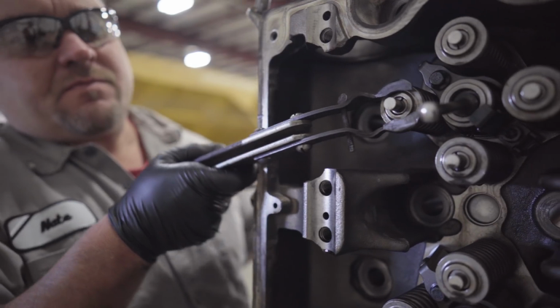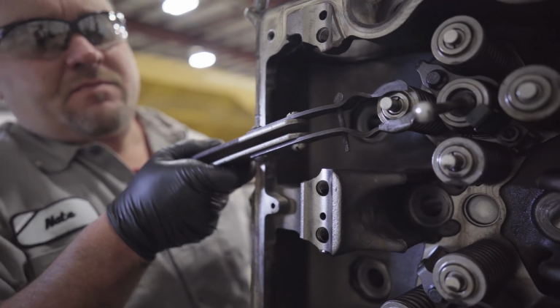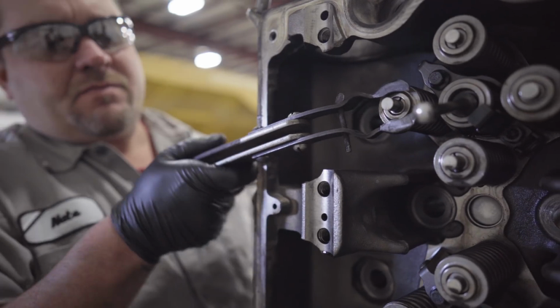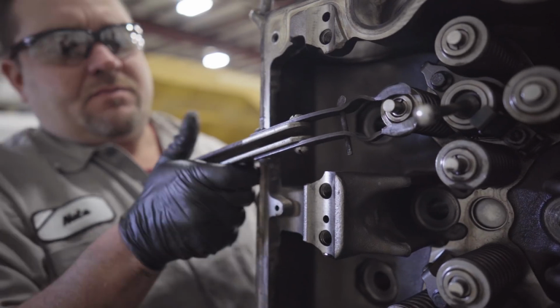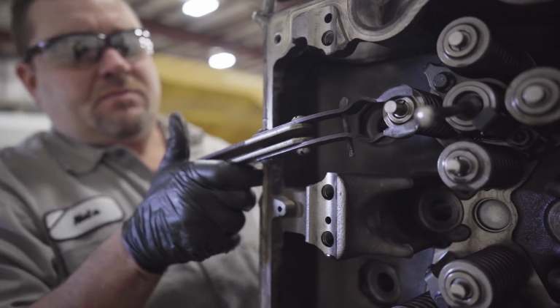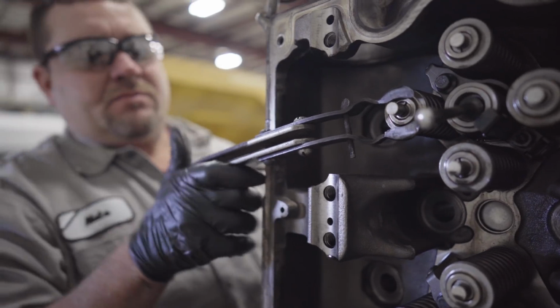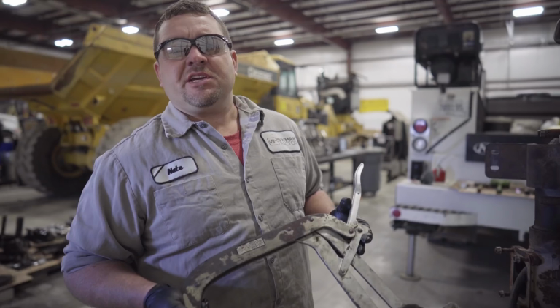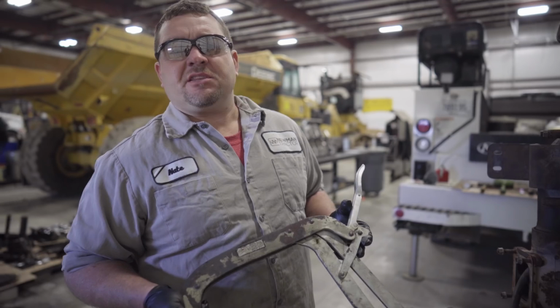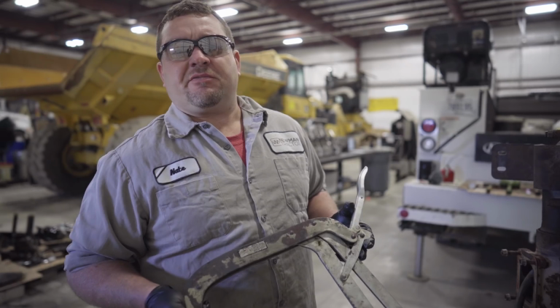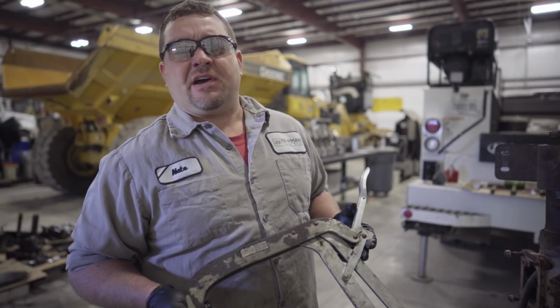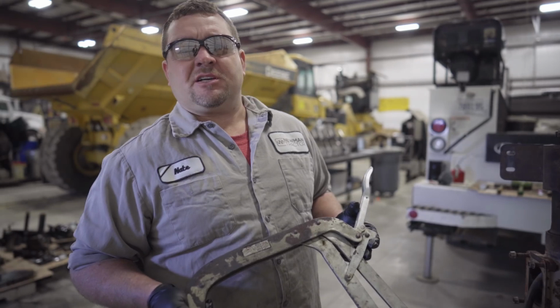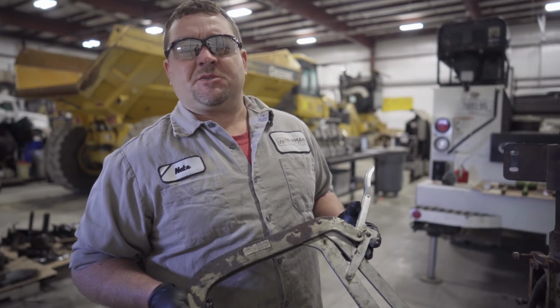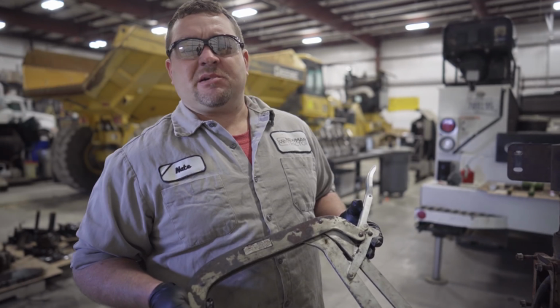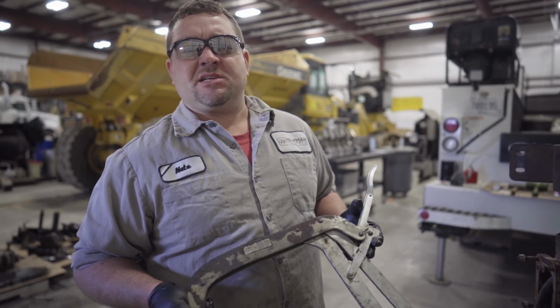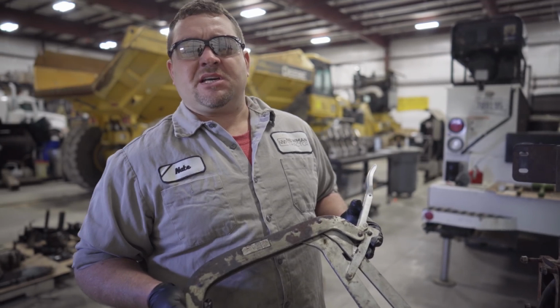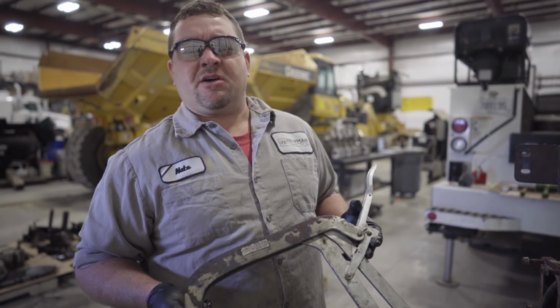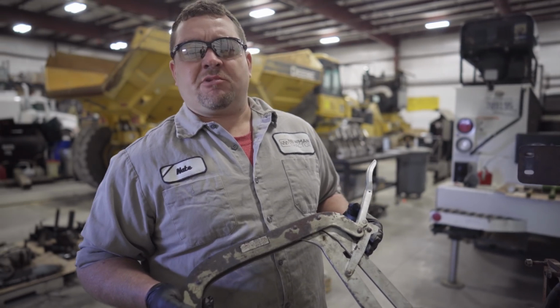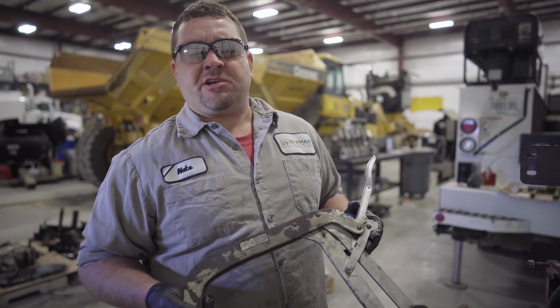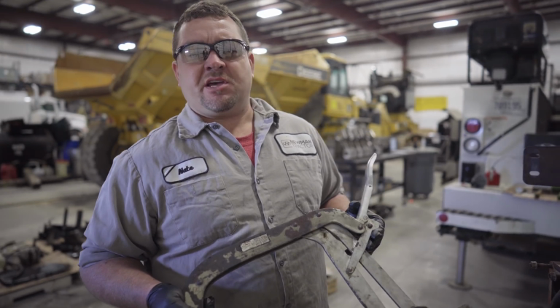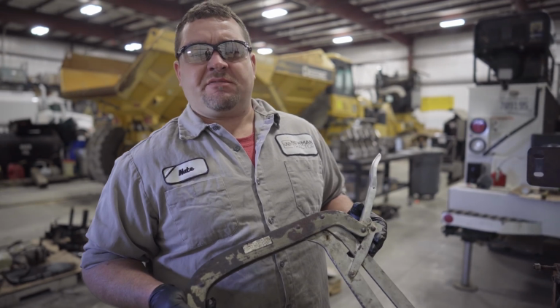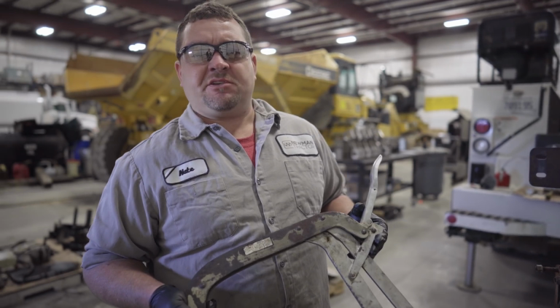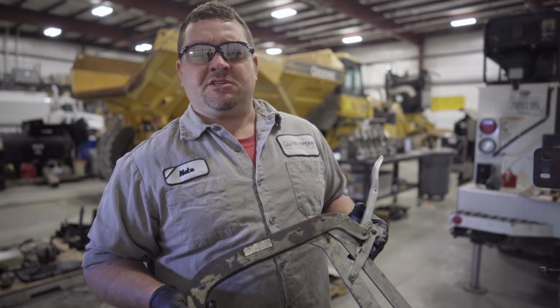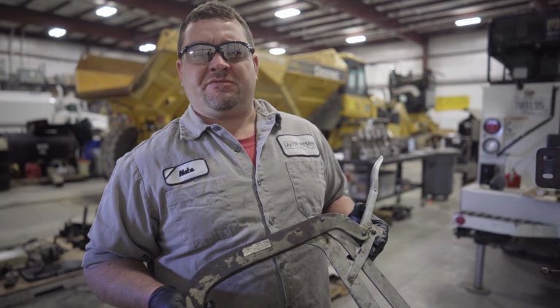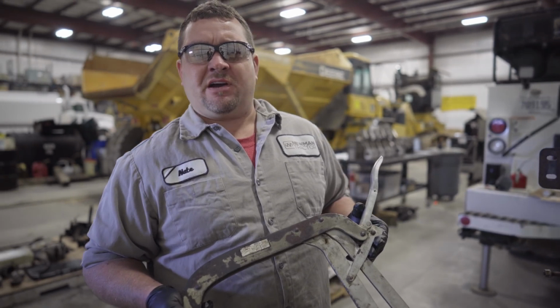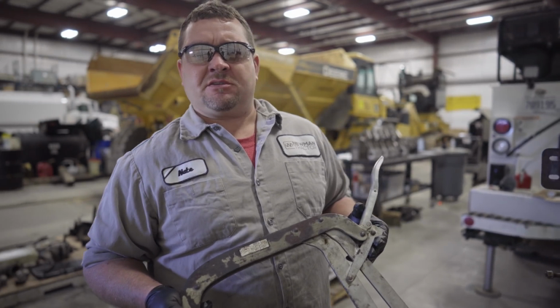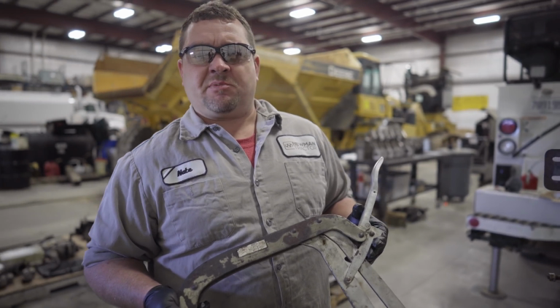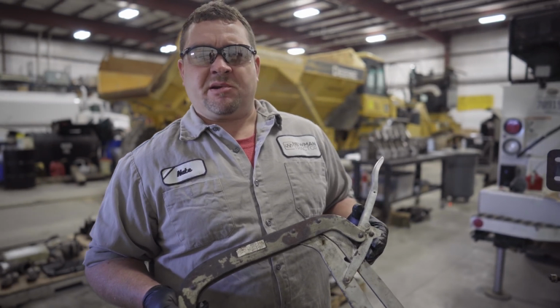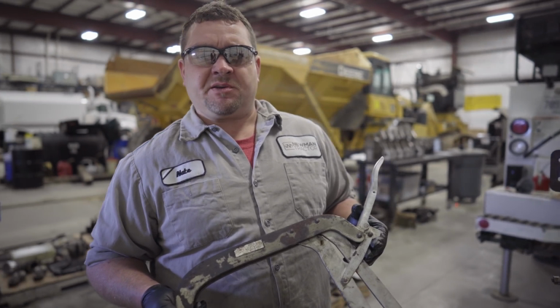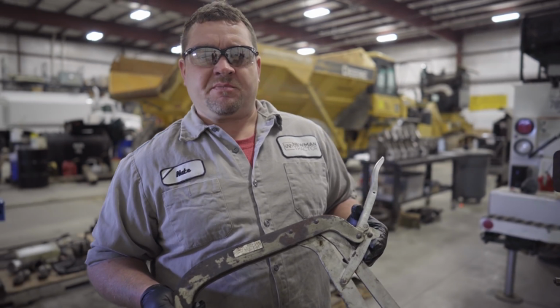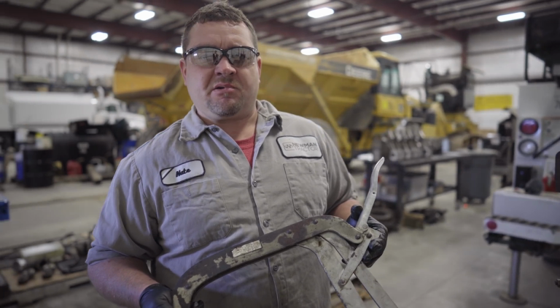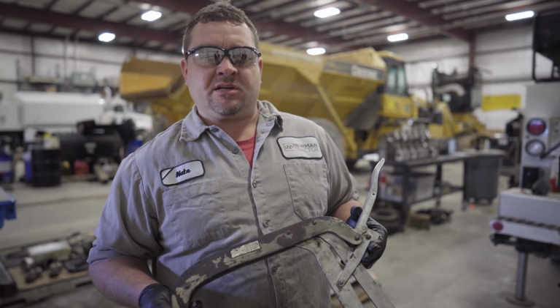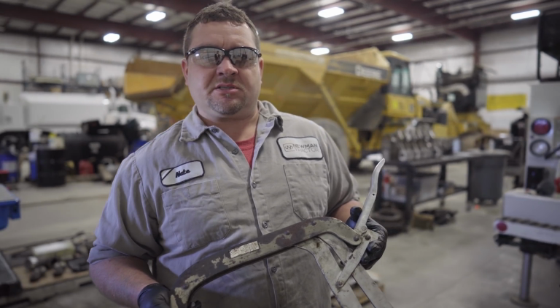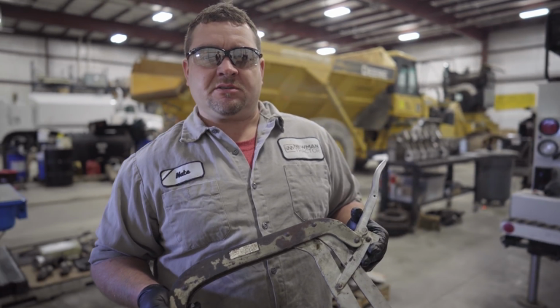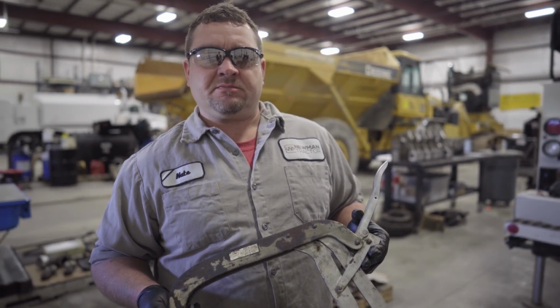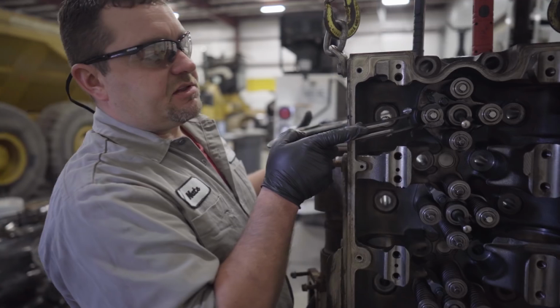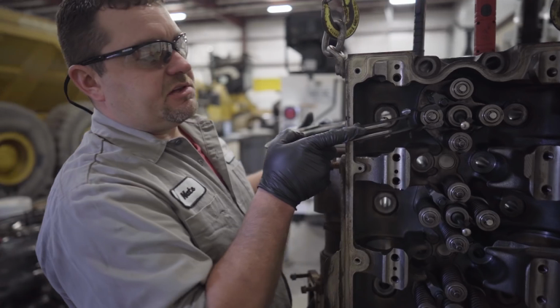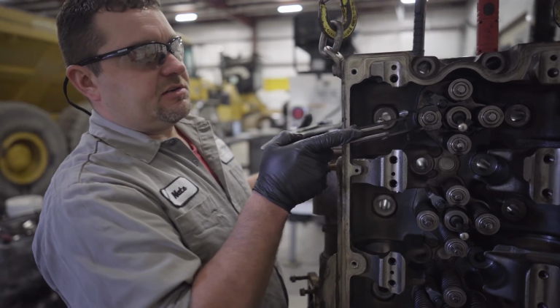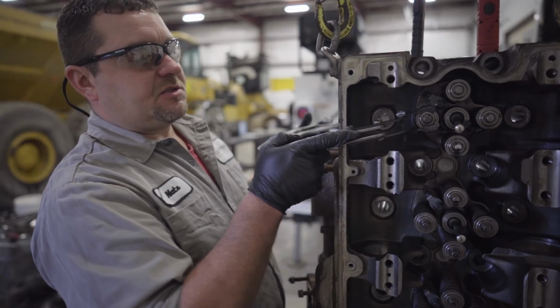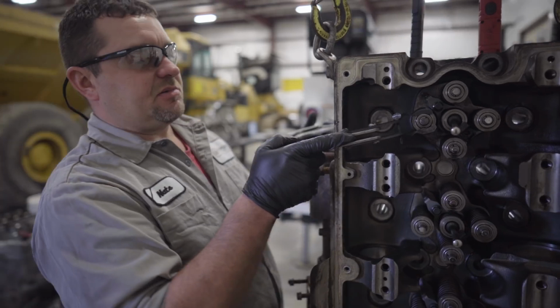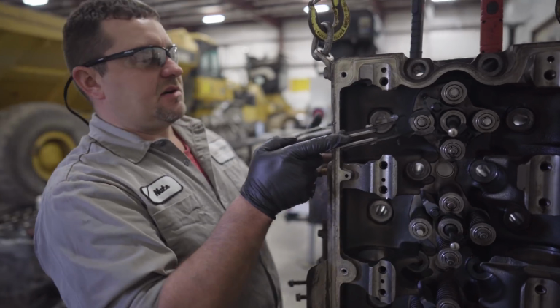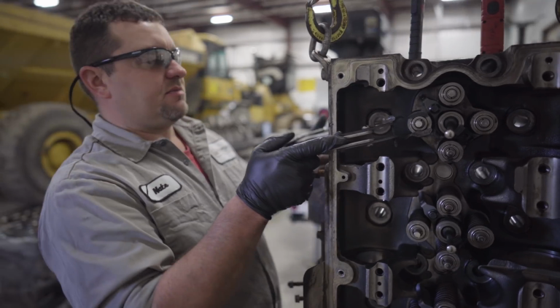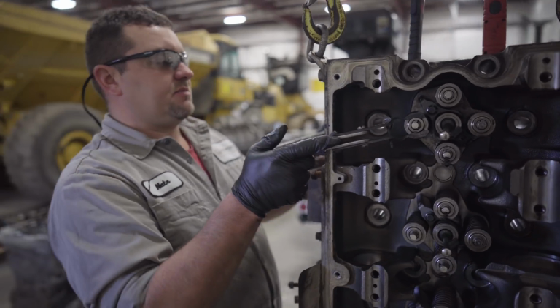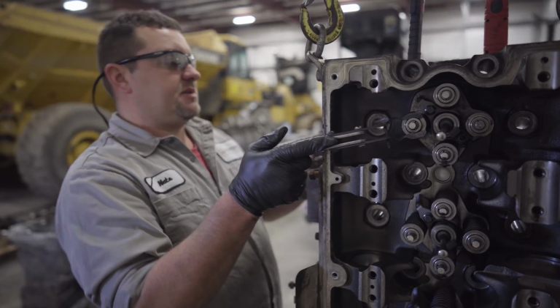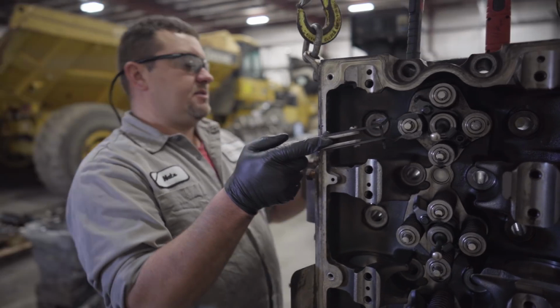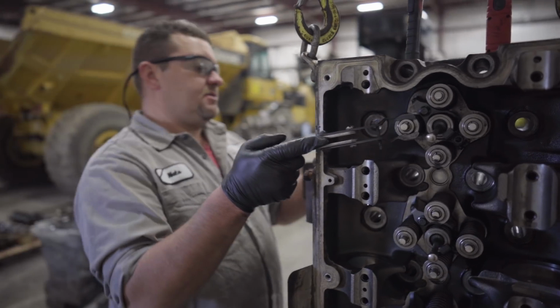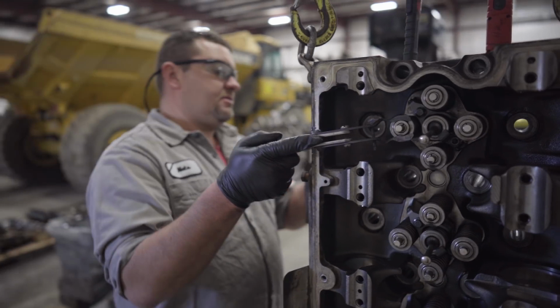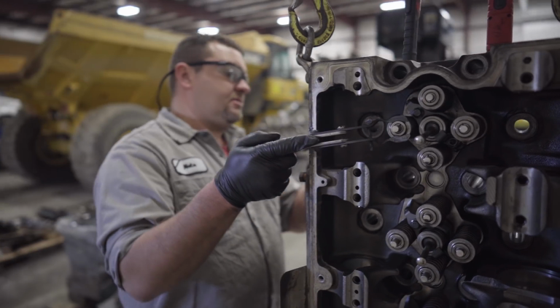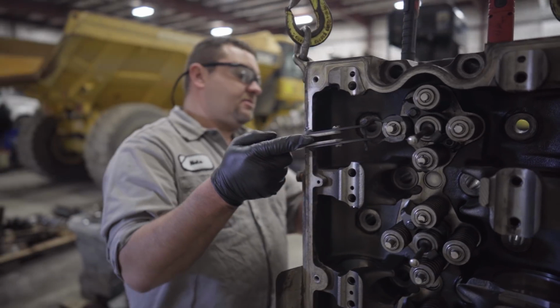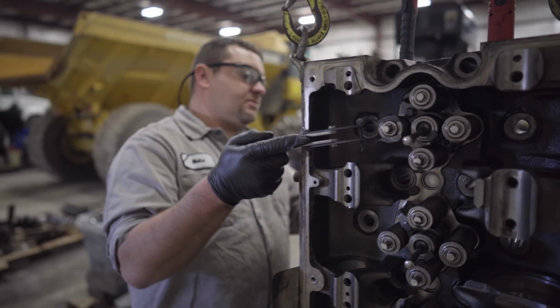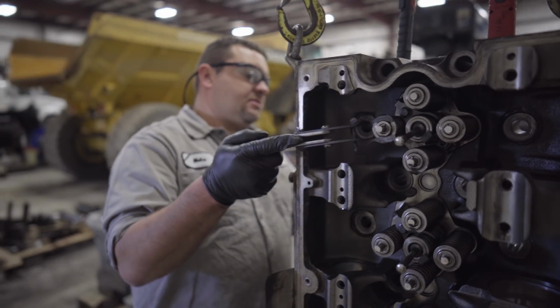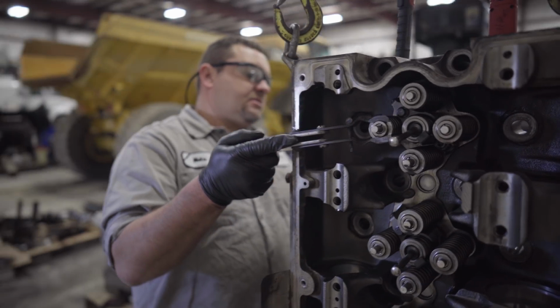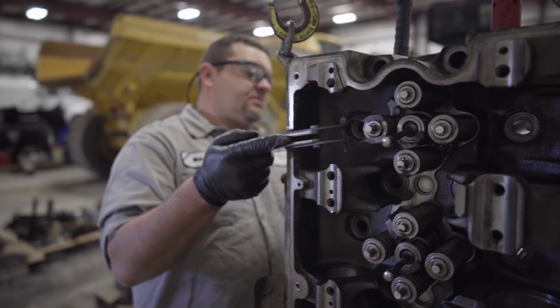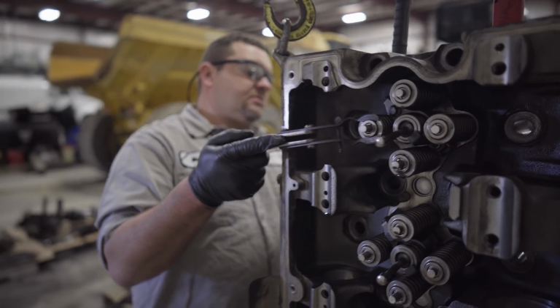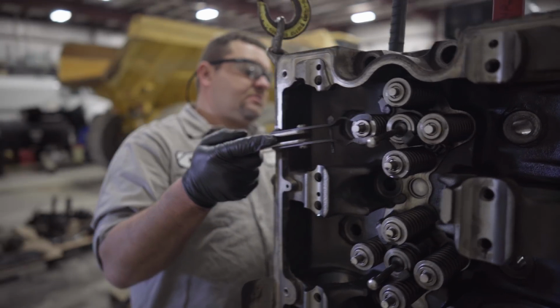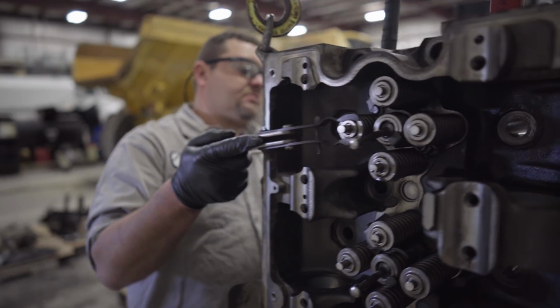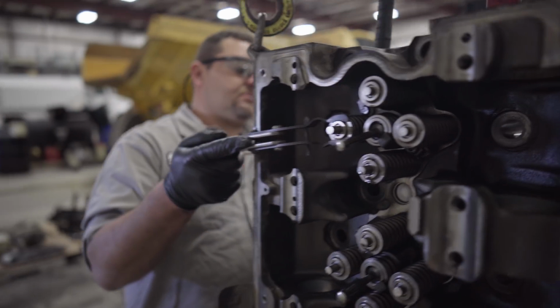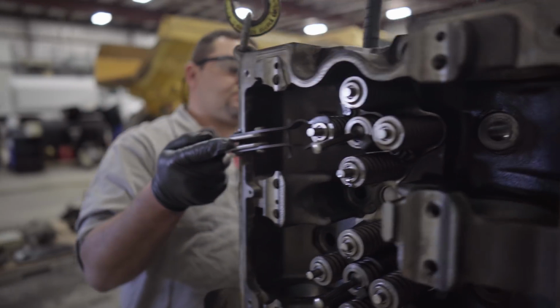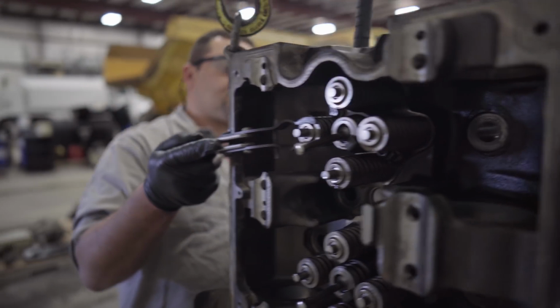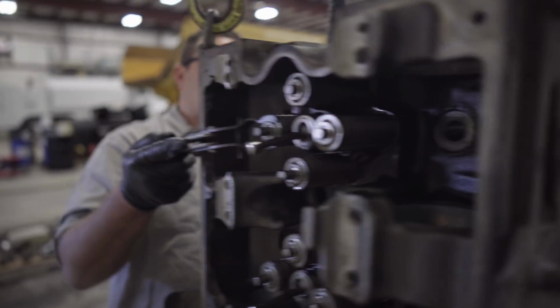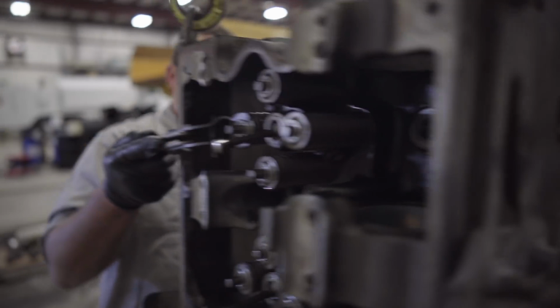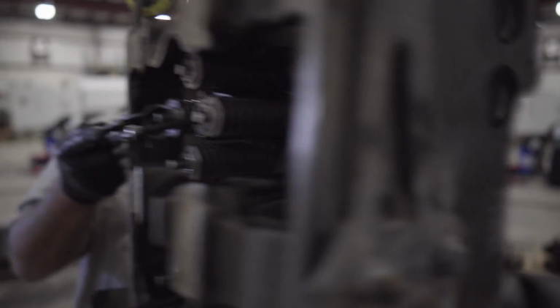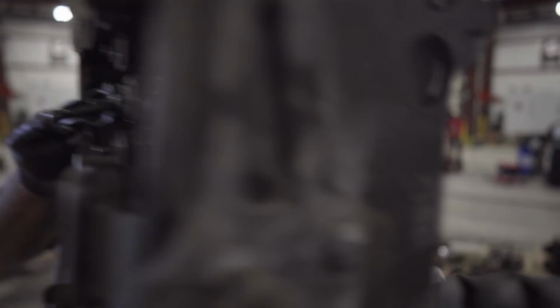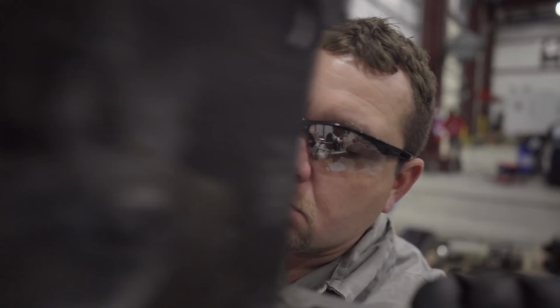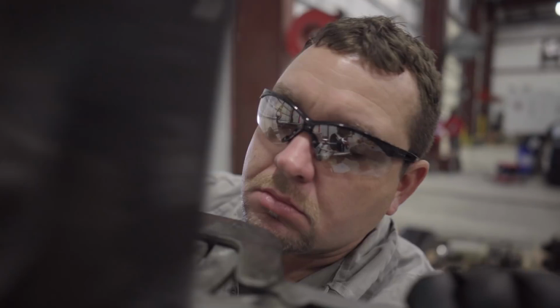In order to get the valve springs out, we're going to have to use a valve spring compressor to compress the valve spring, which enables us to get the valve keepers out.